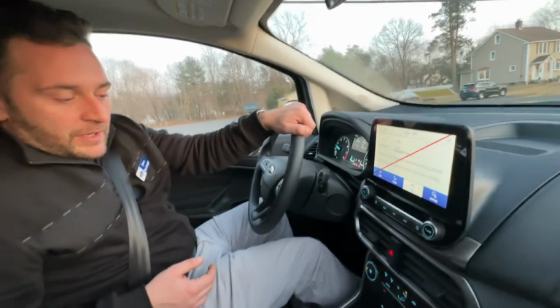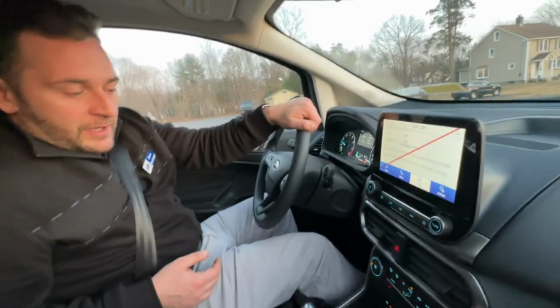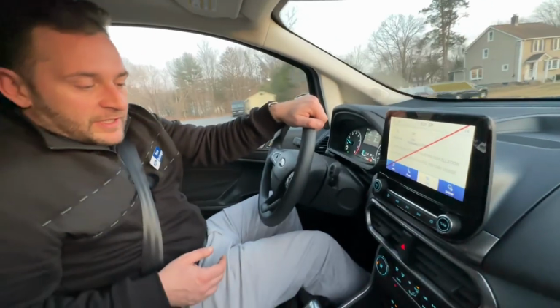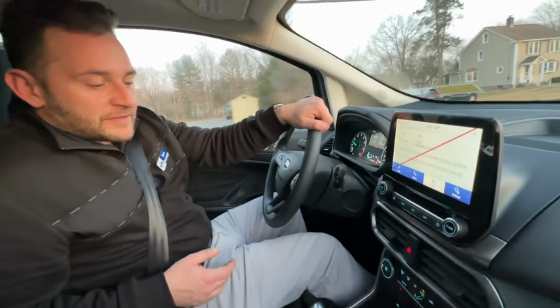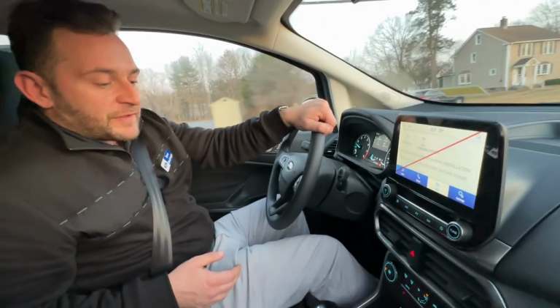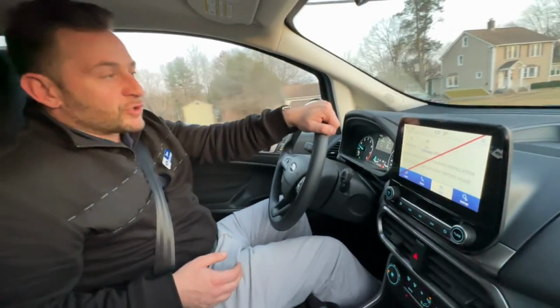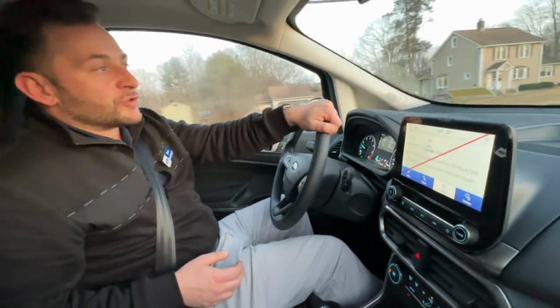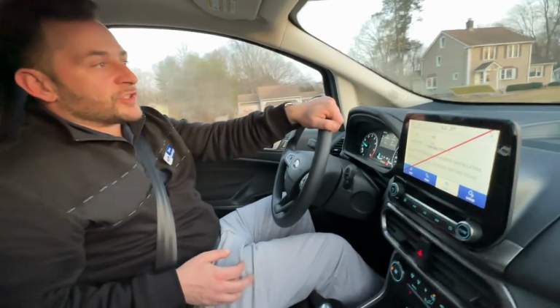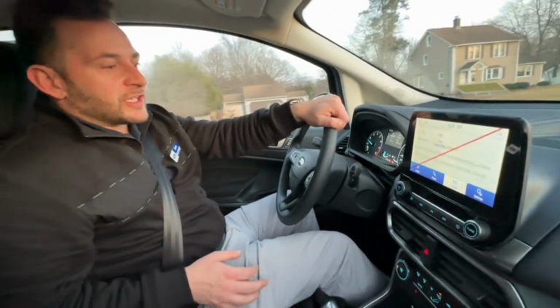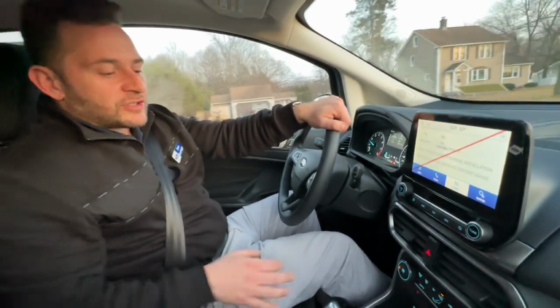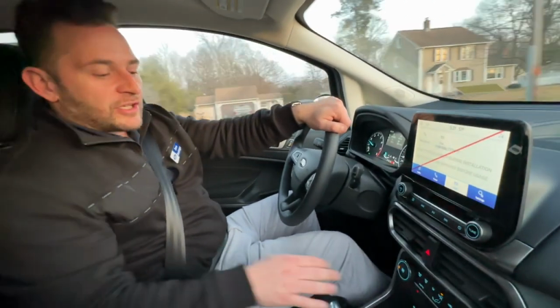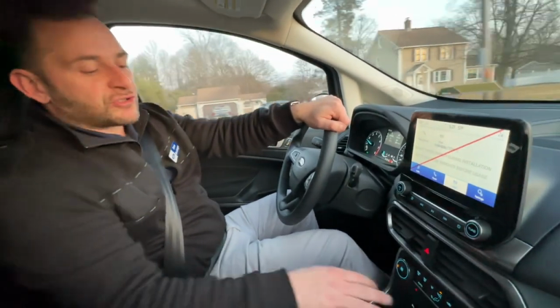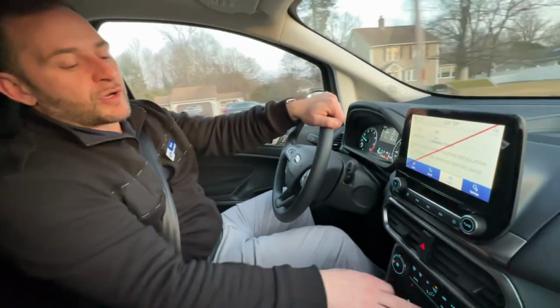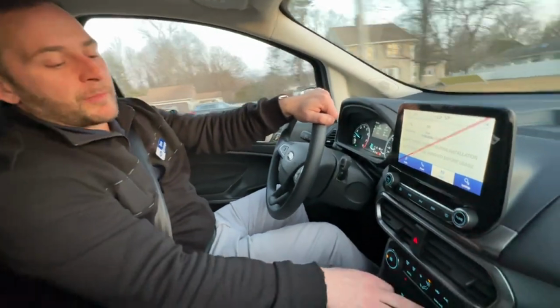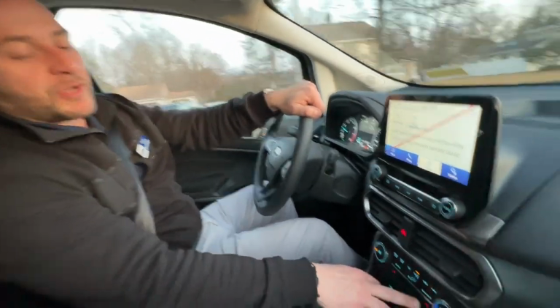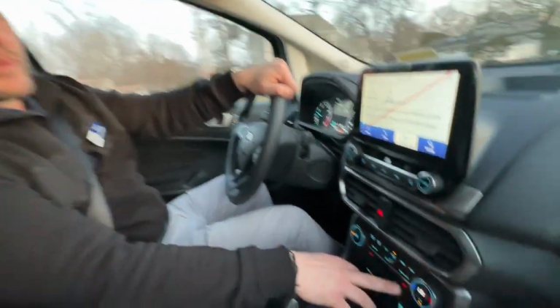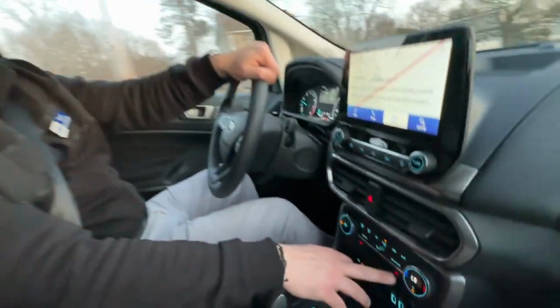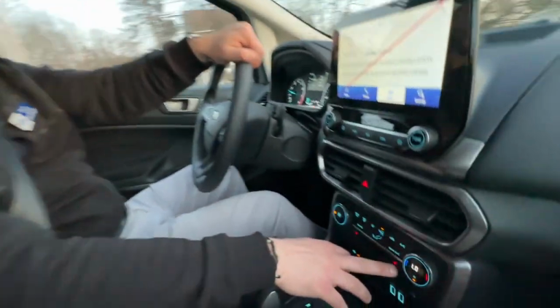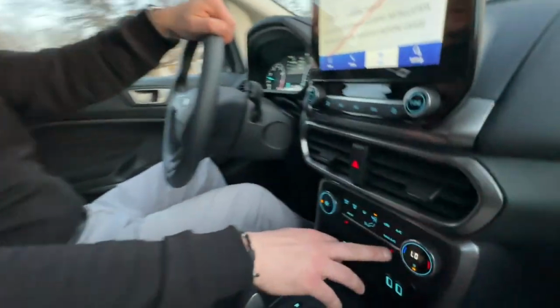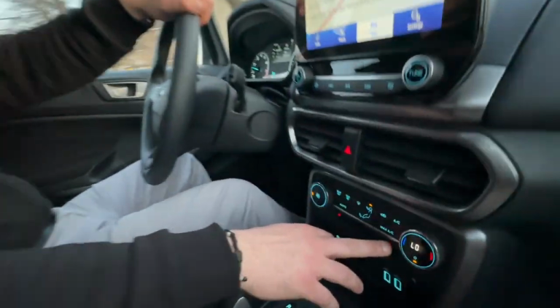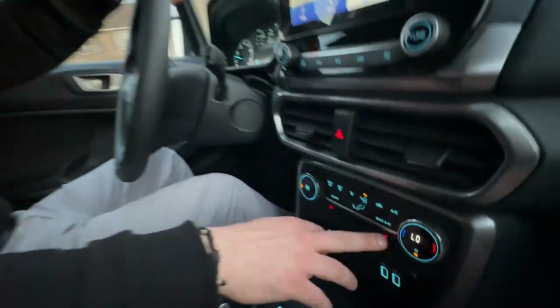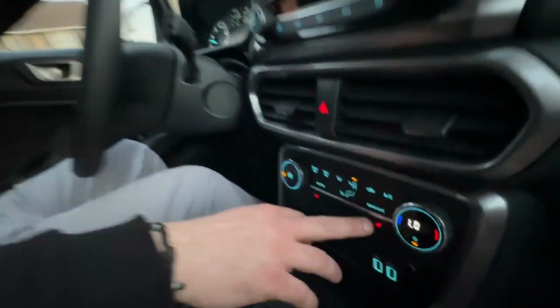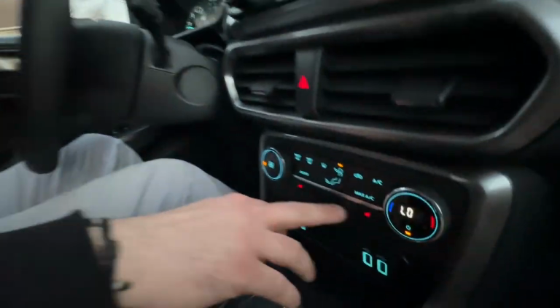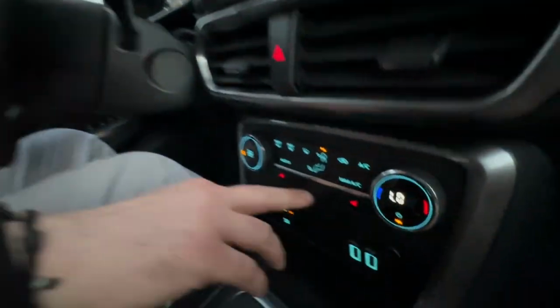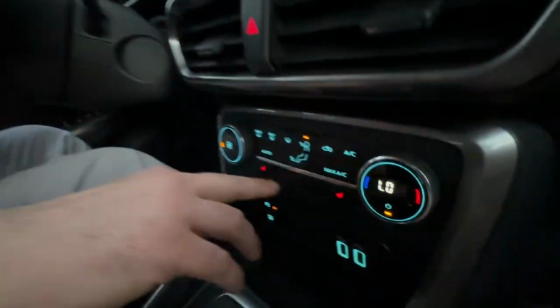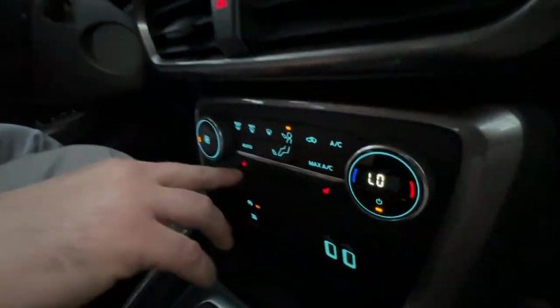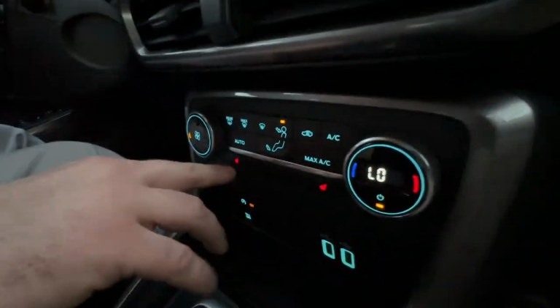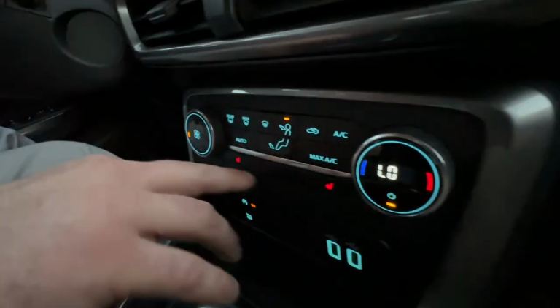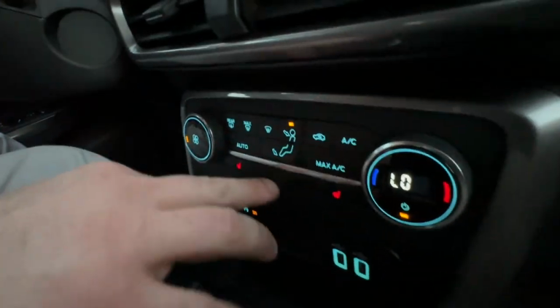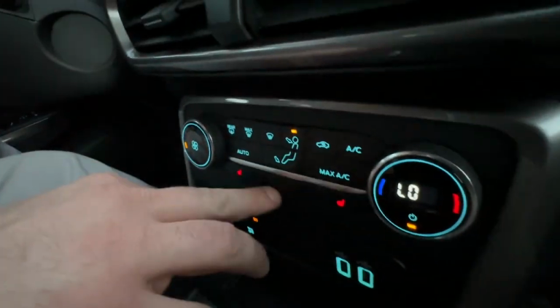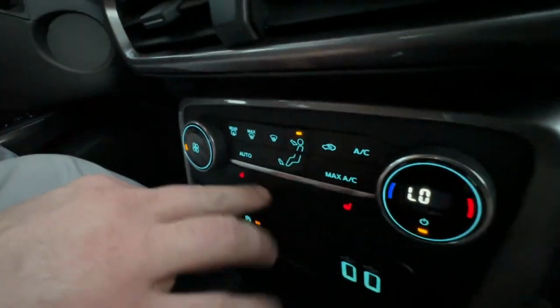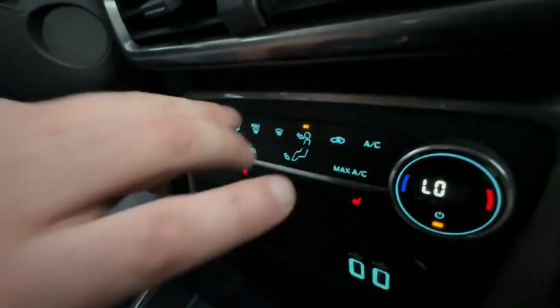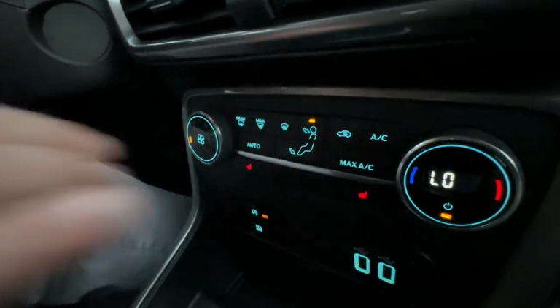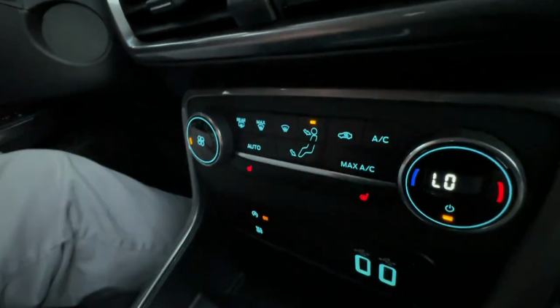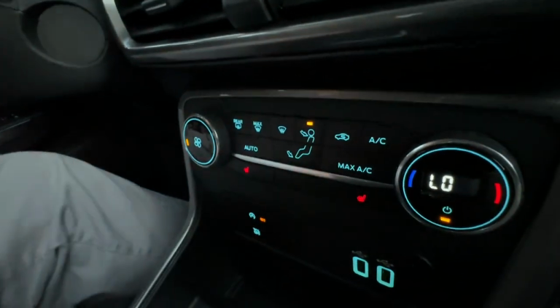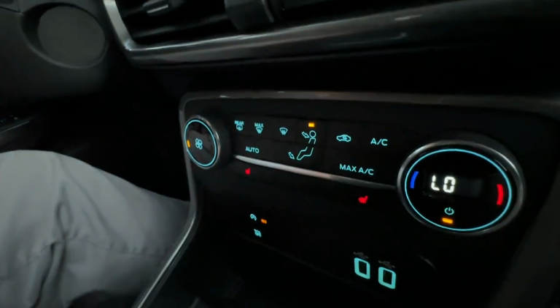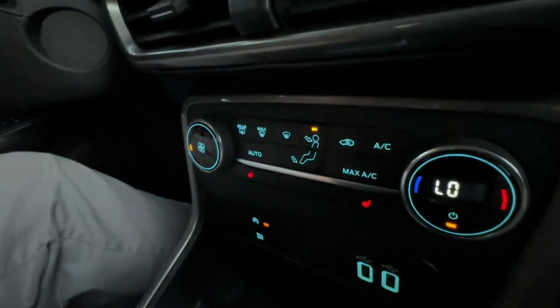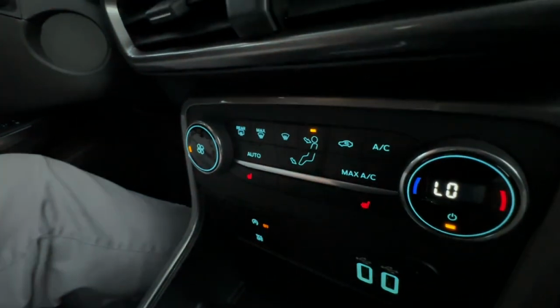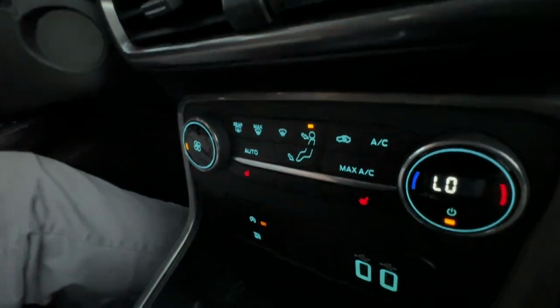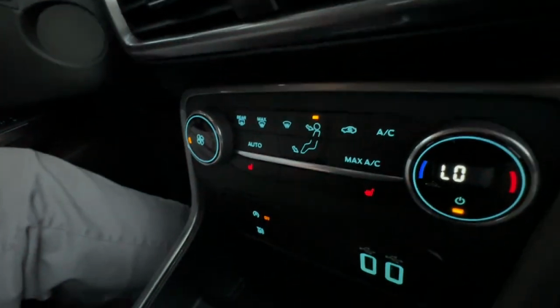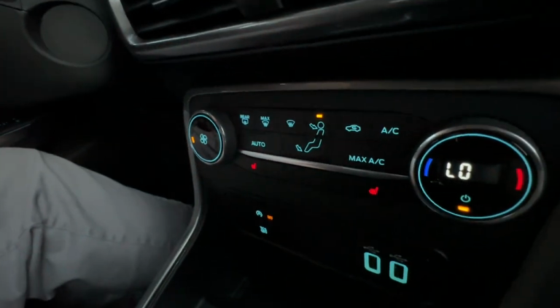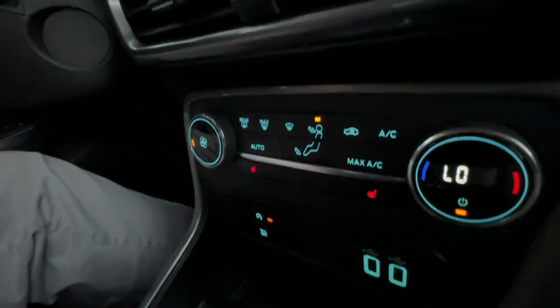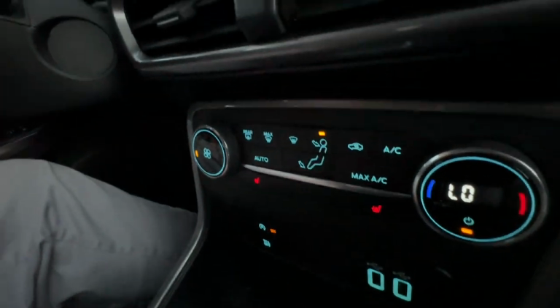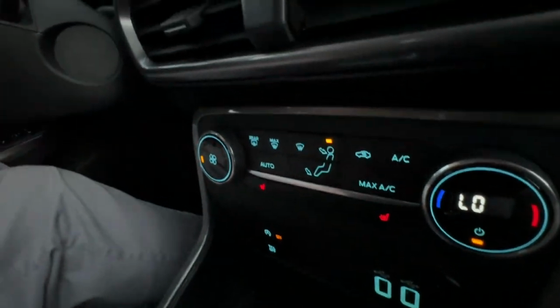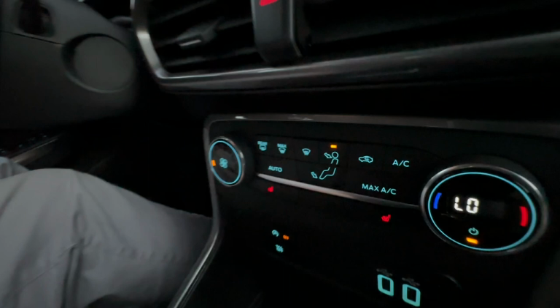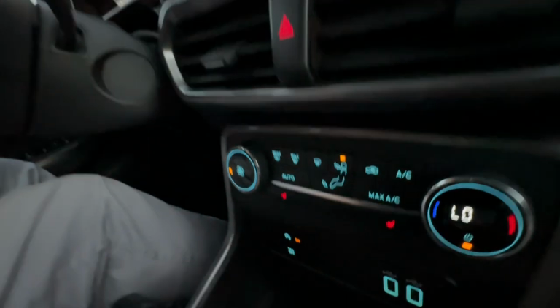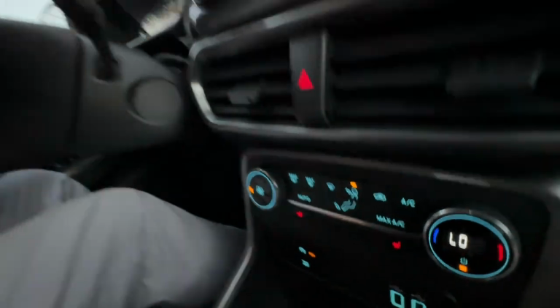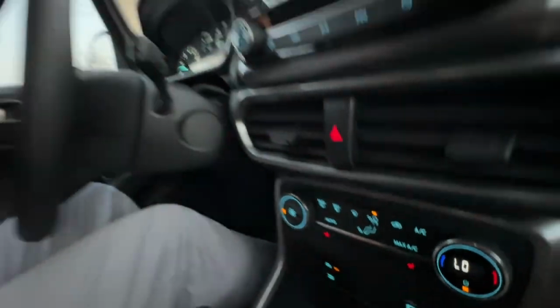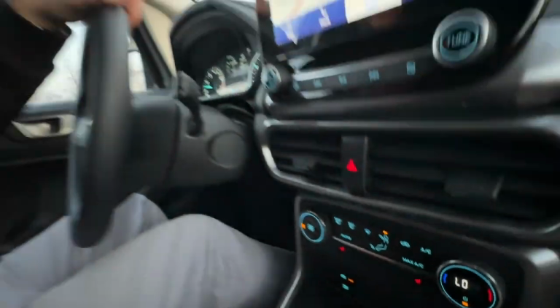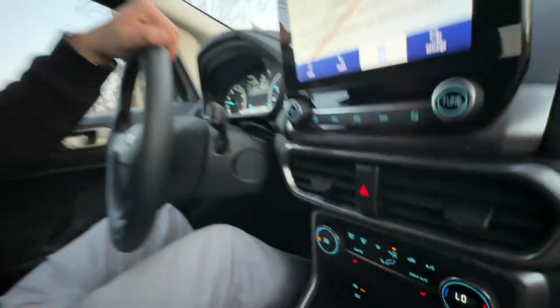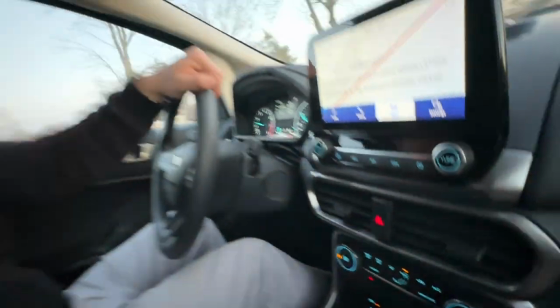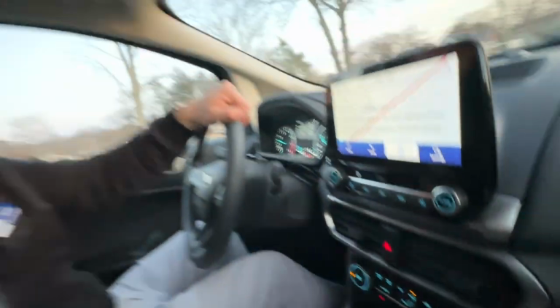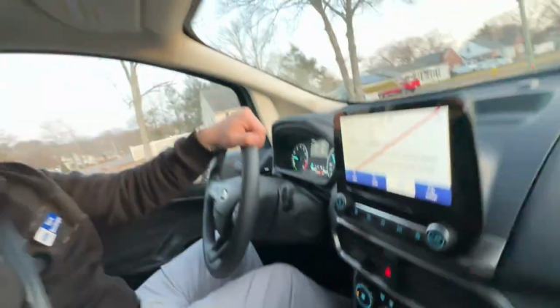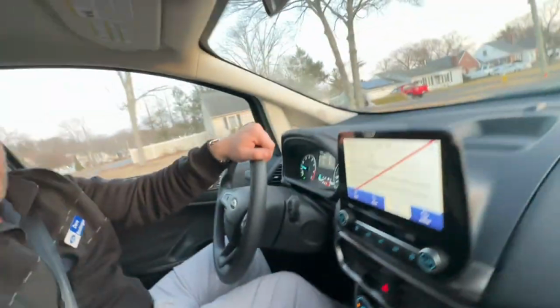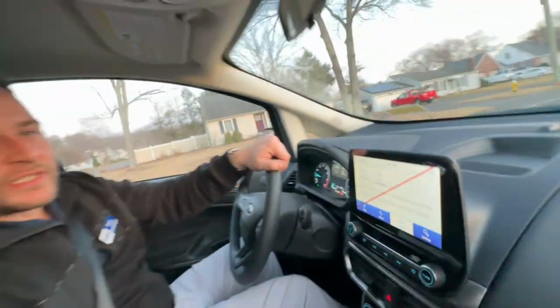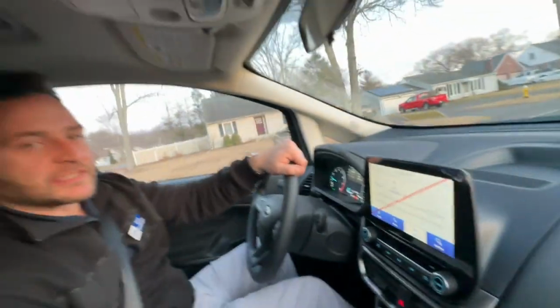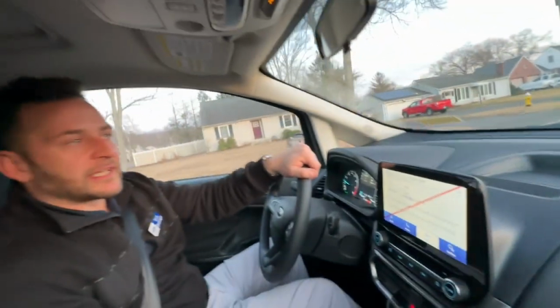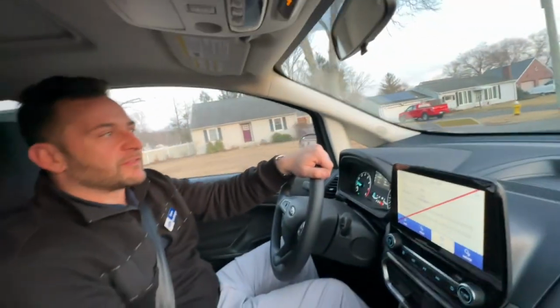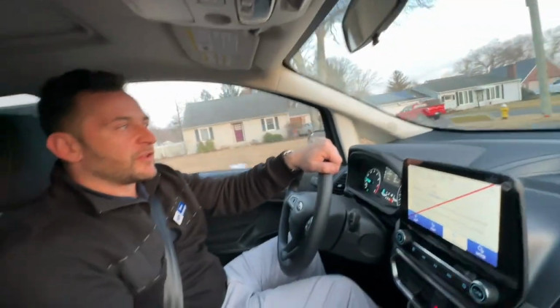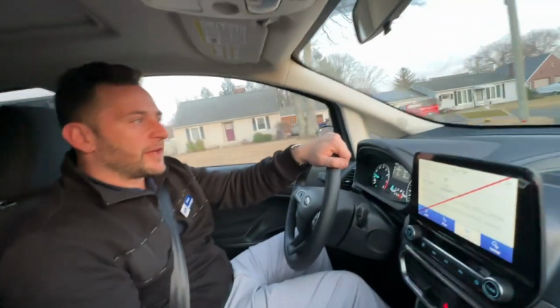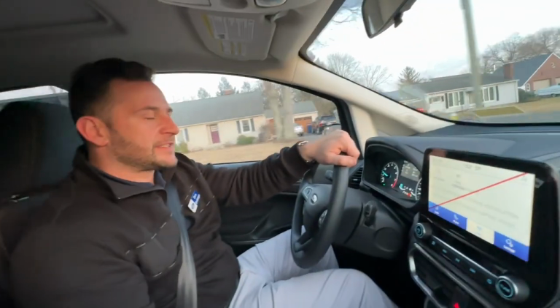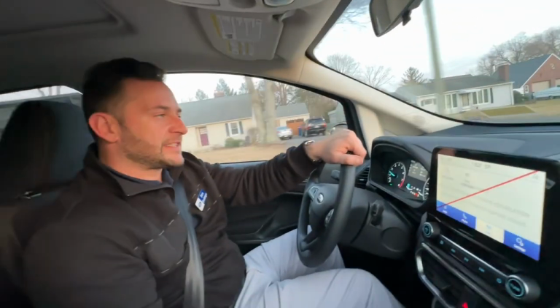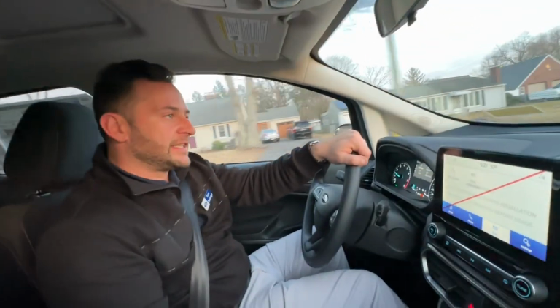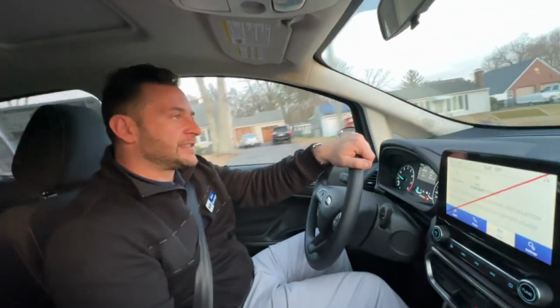This vehicle also comes equipped with heated seating. It's an SE, so it does have cloth seats.